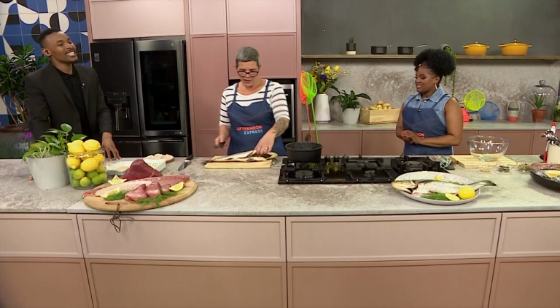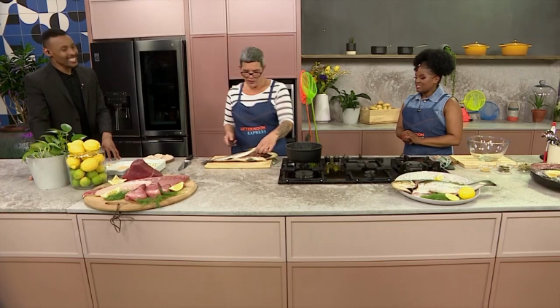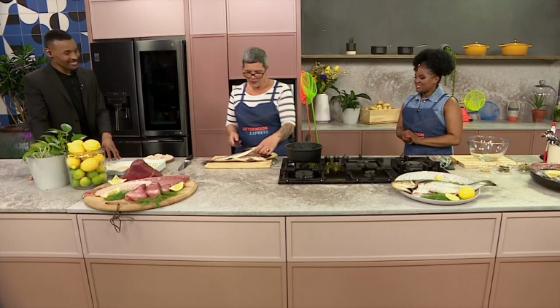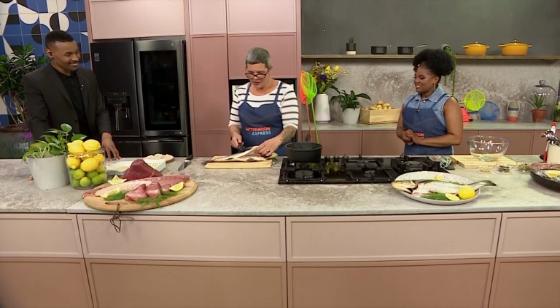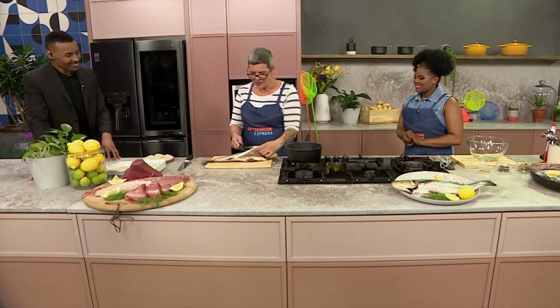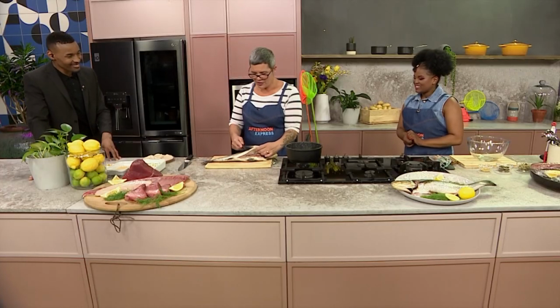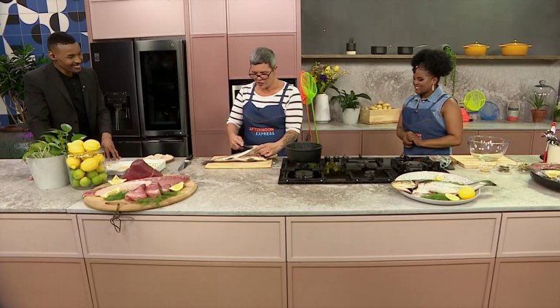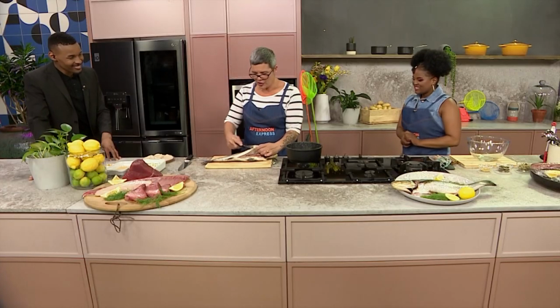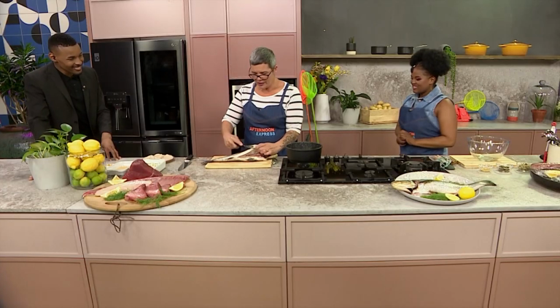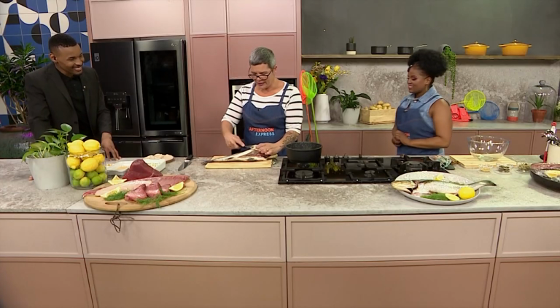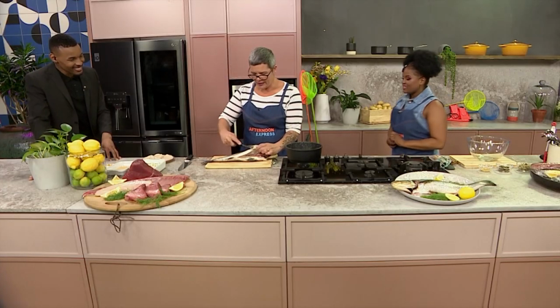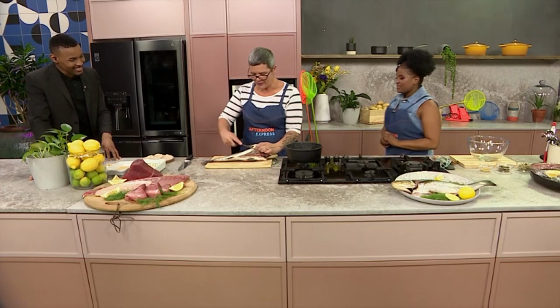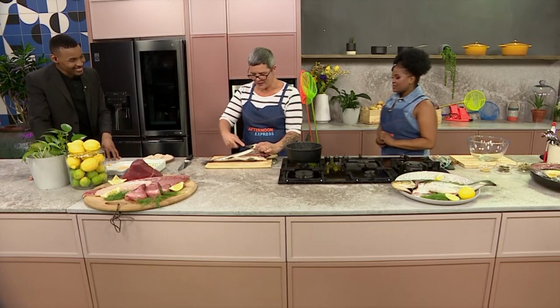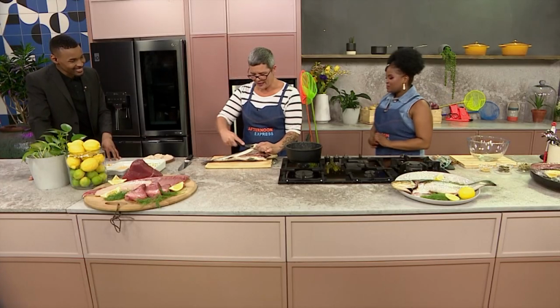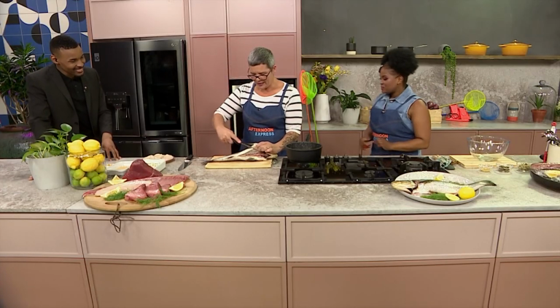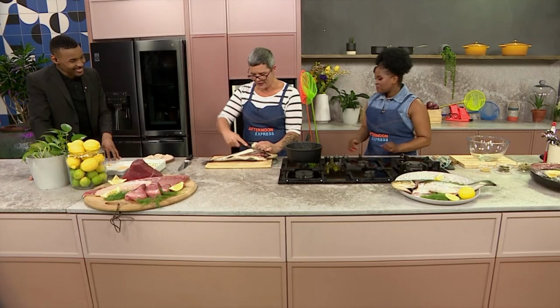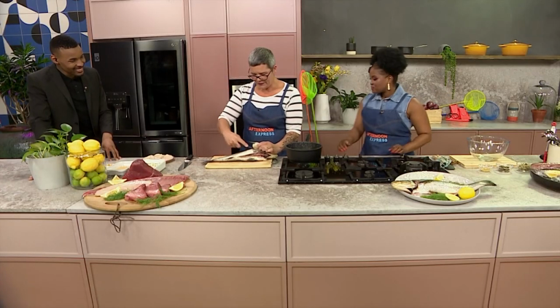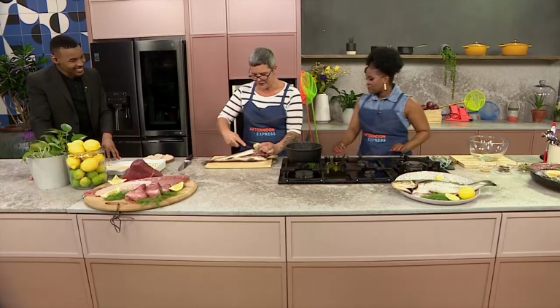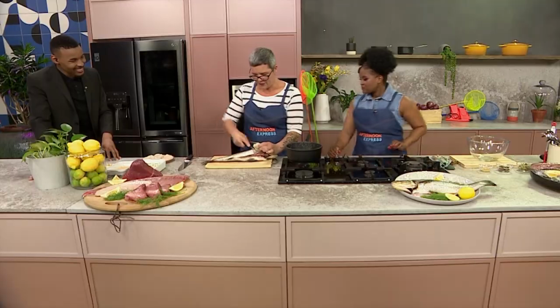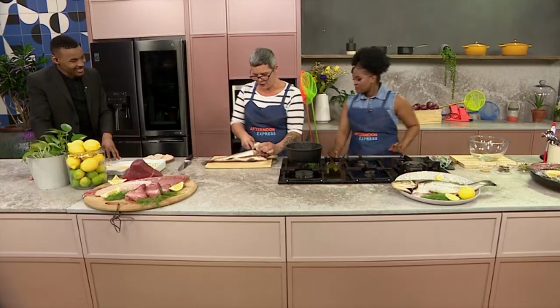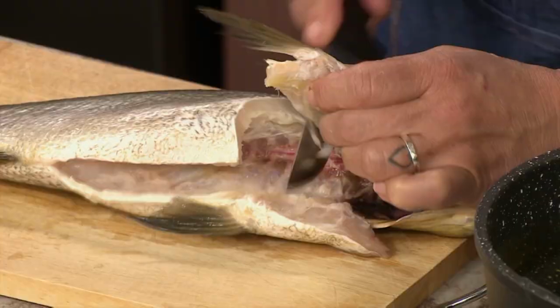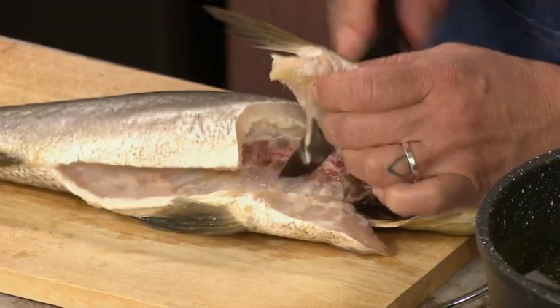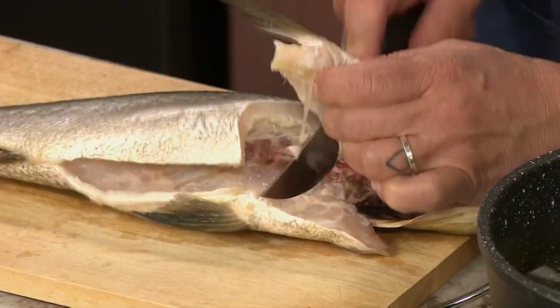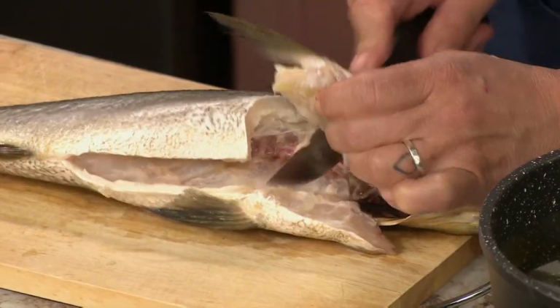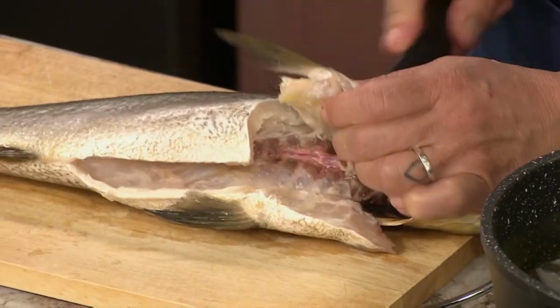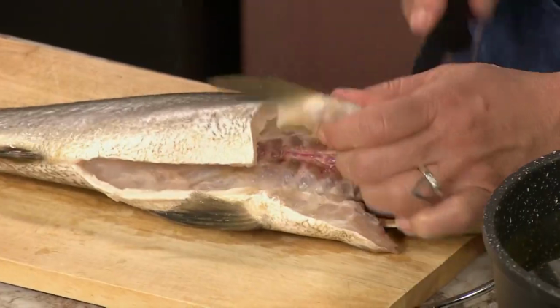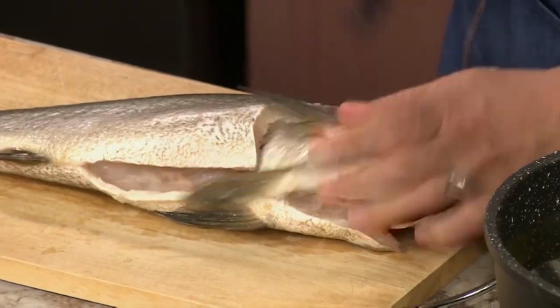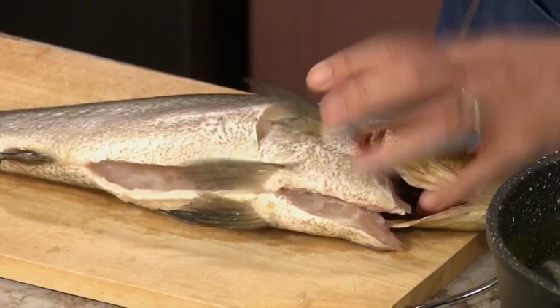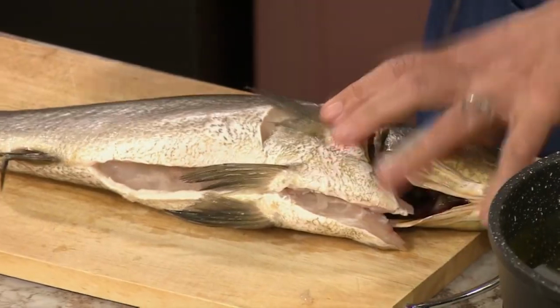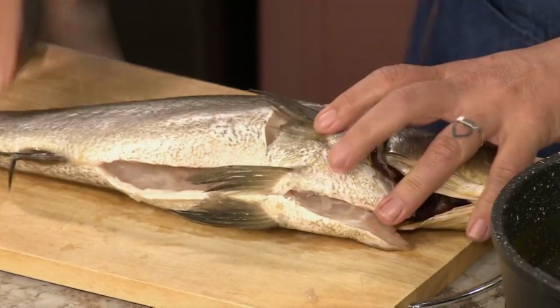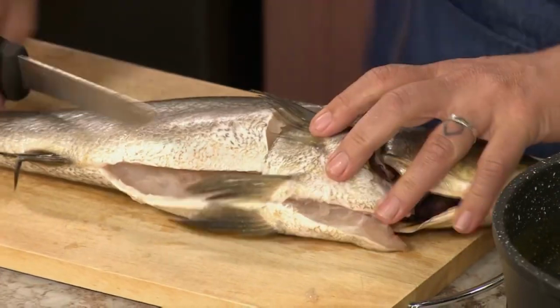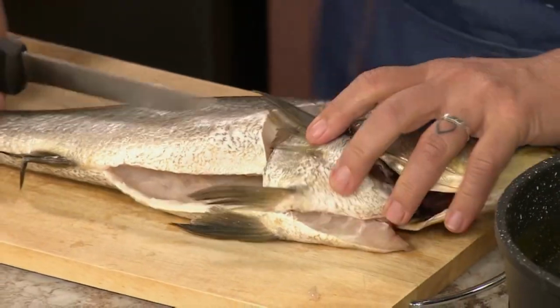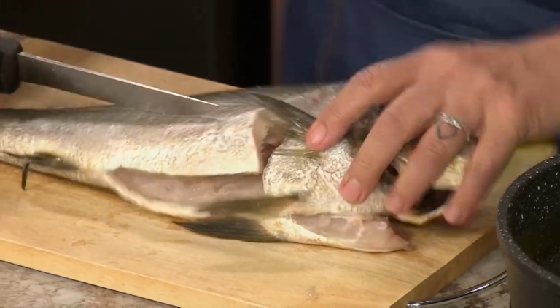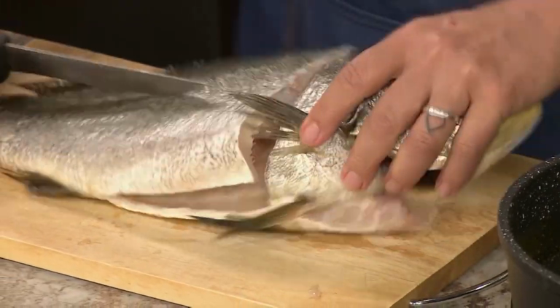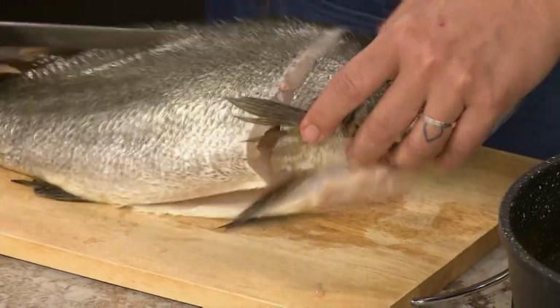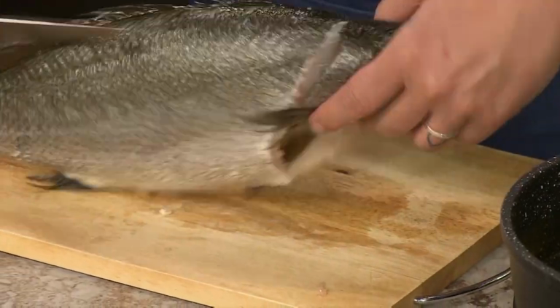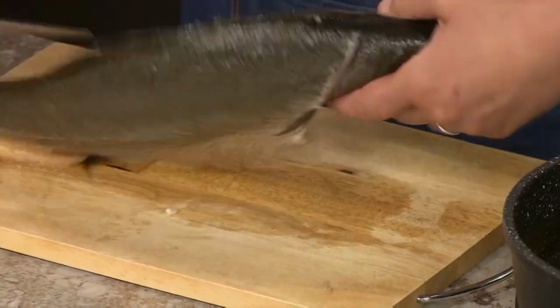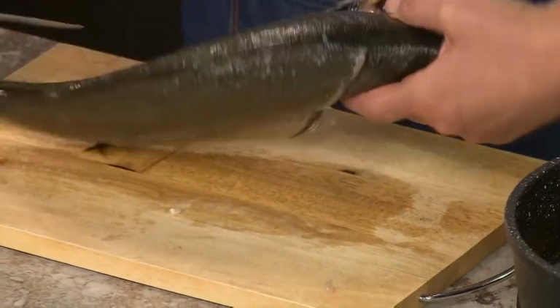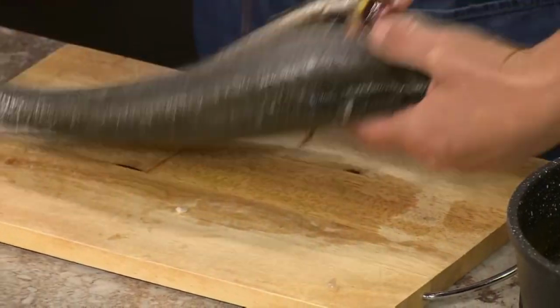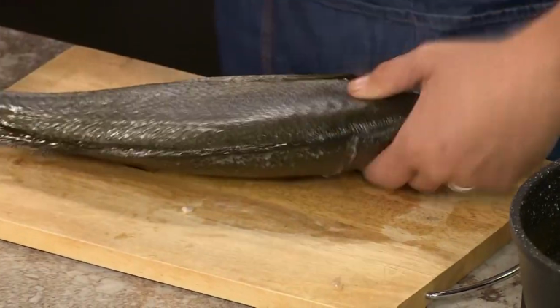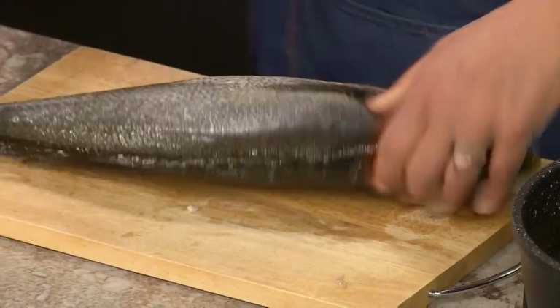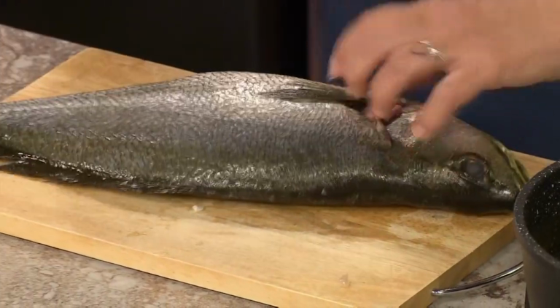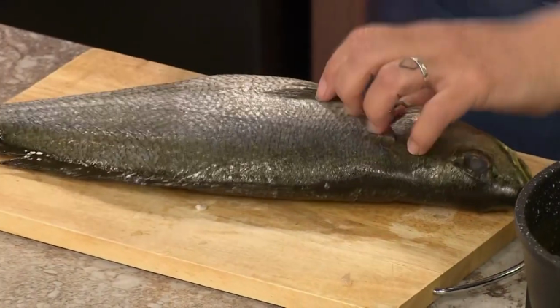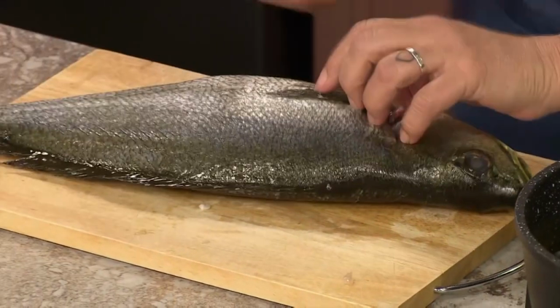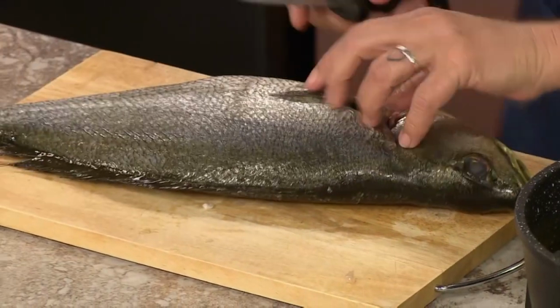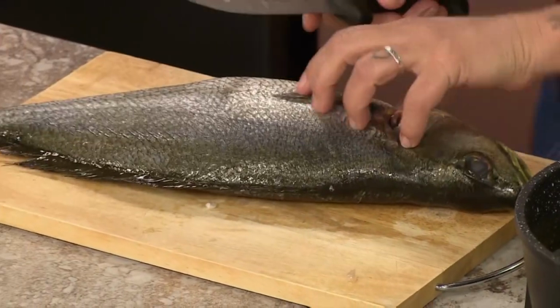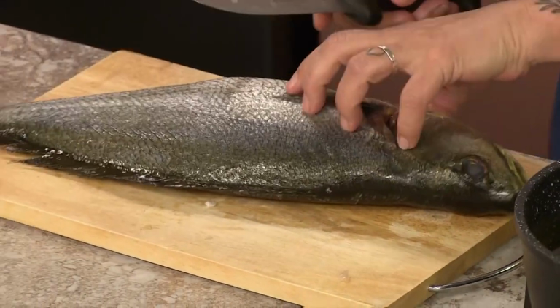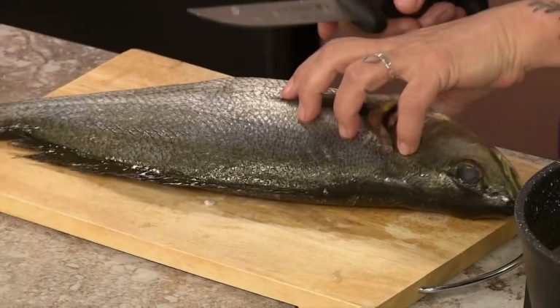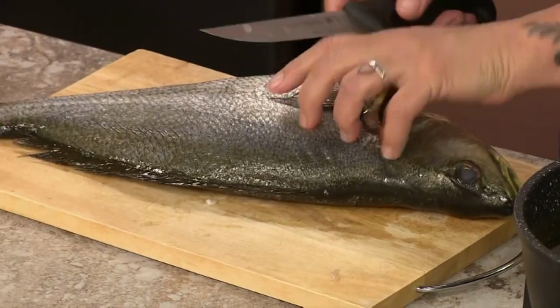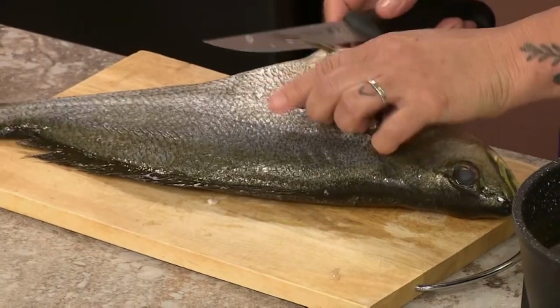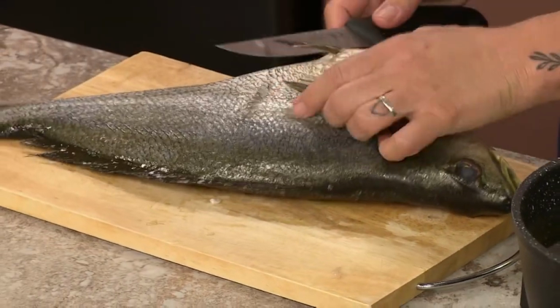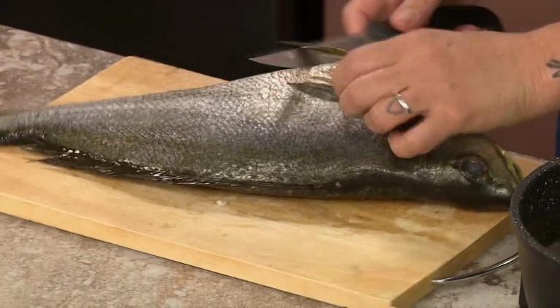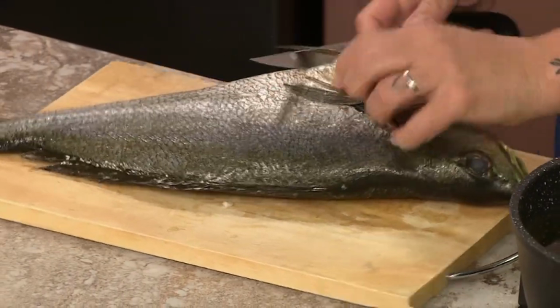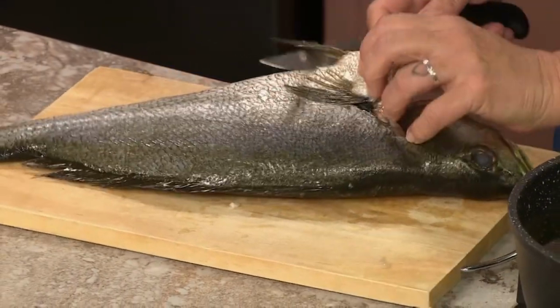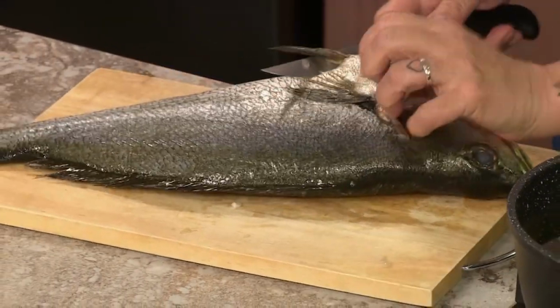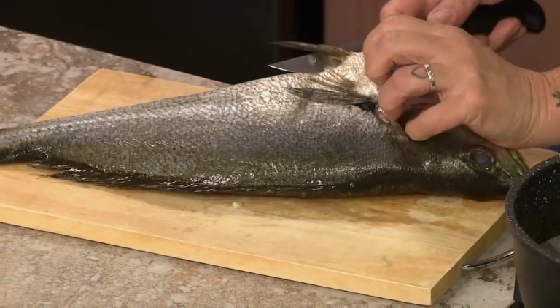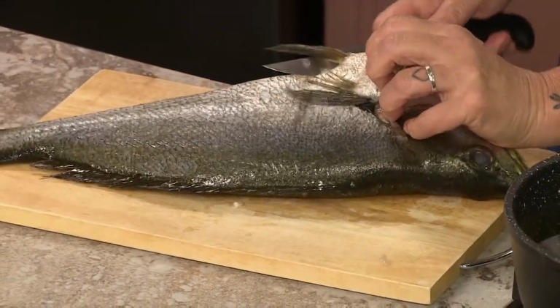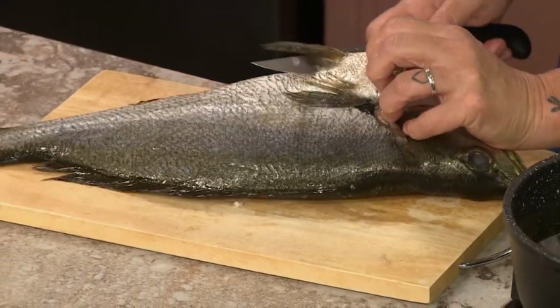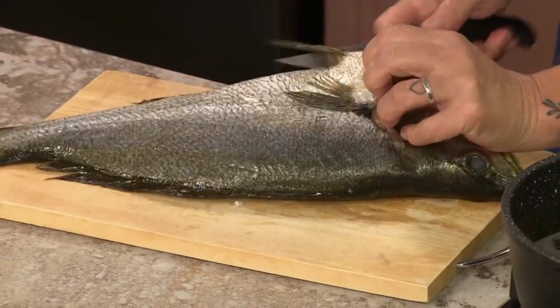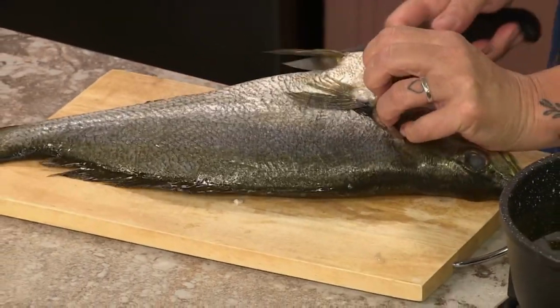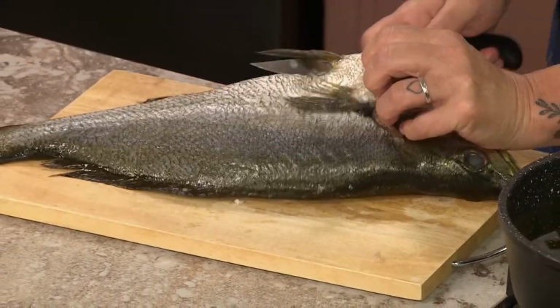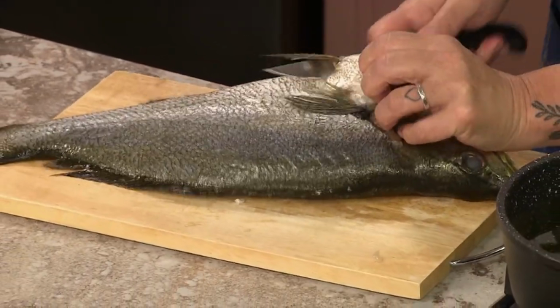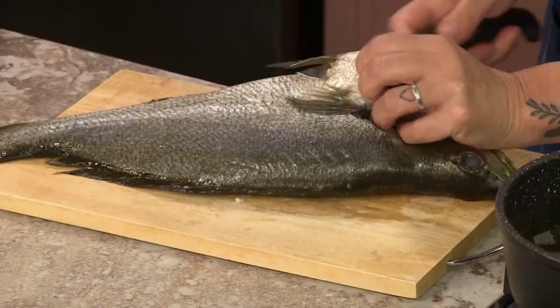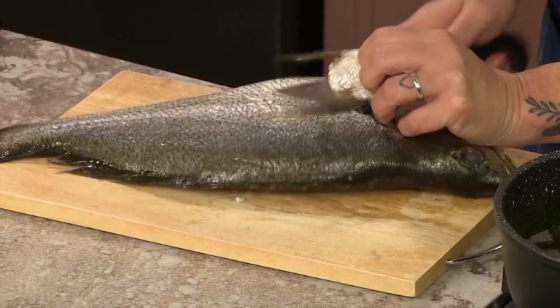Okay so I'm going to start by taking the fins off and the head off just to make it easy. We're filleting this lovely farmed cob.